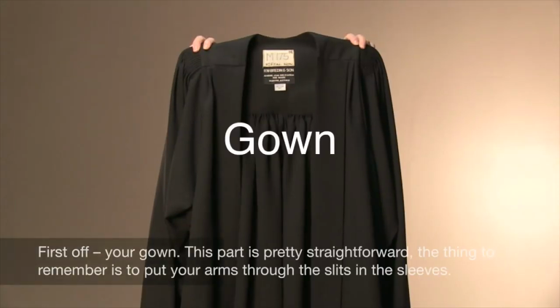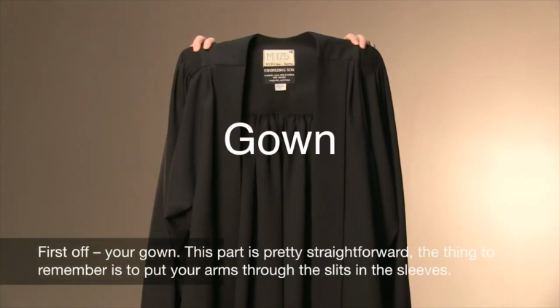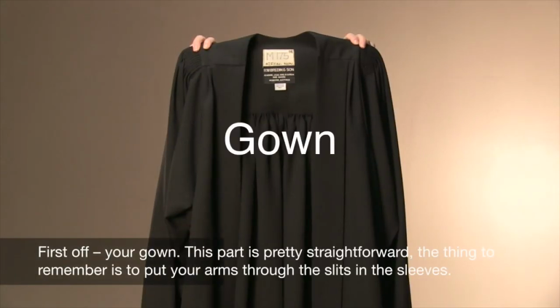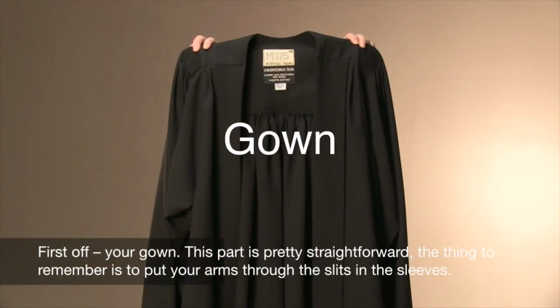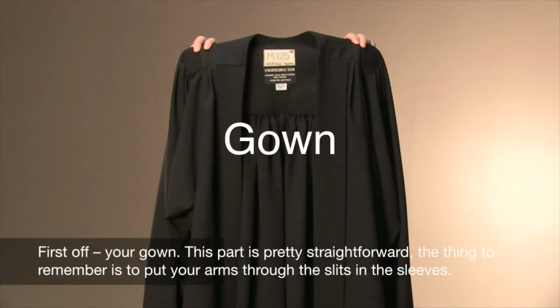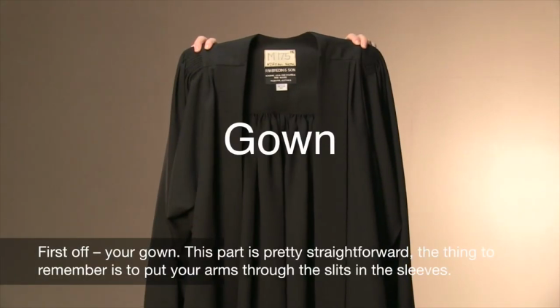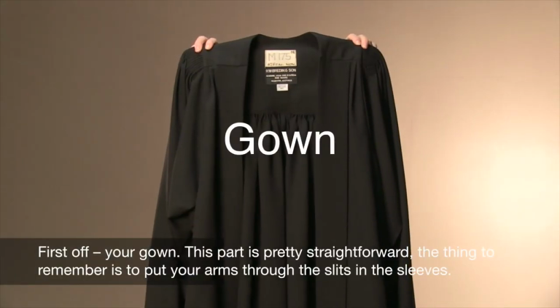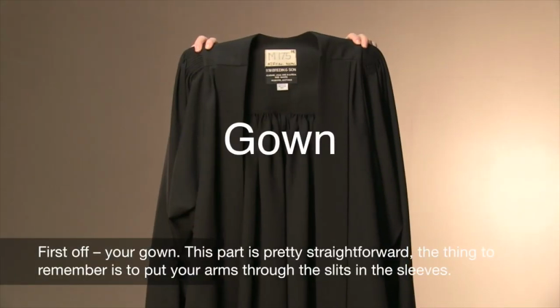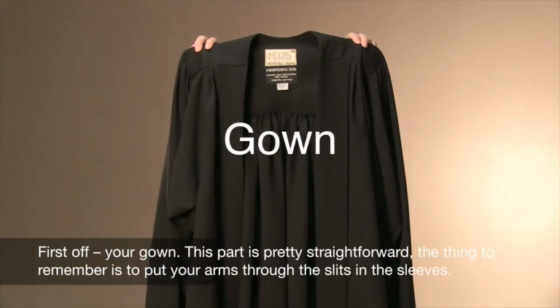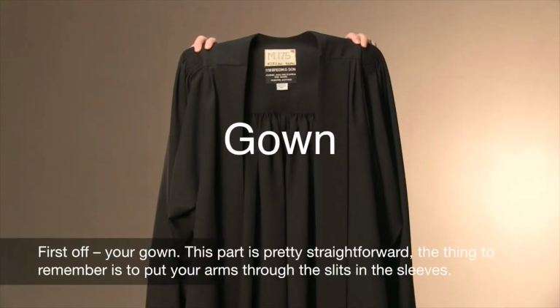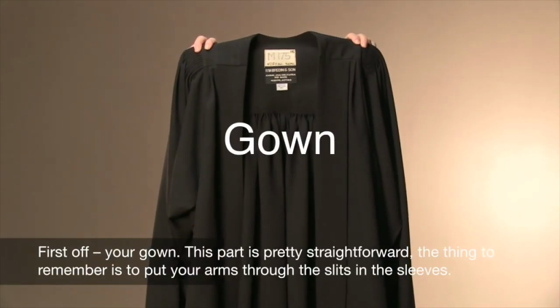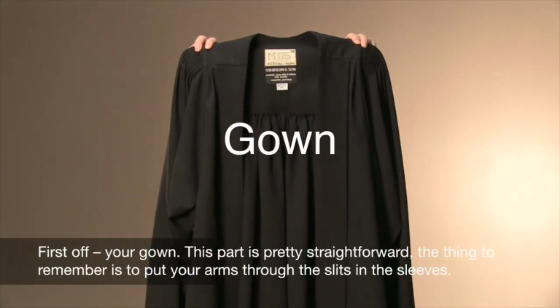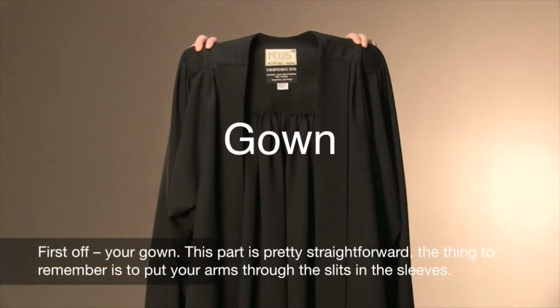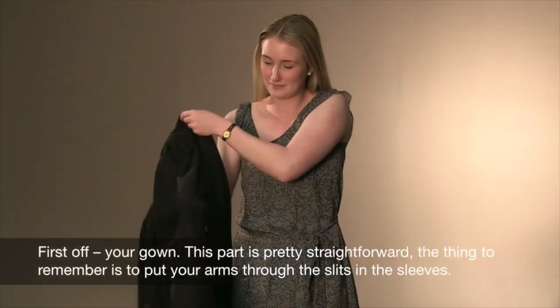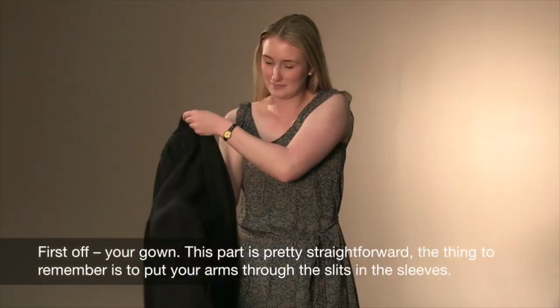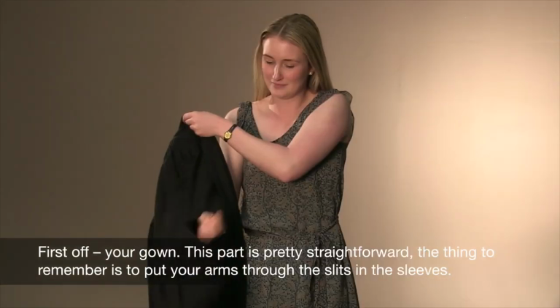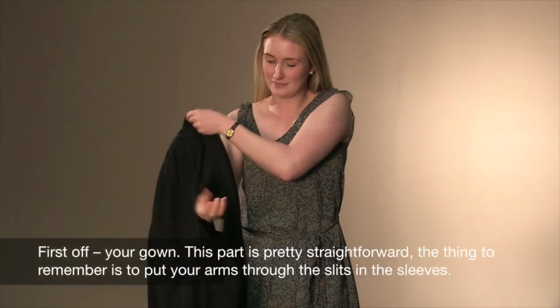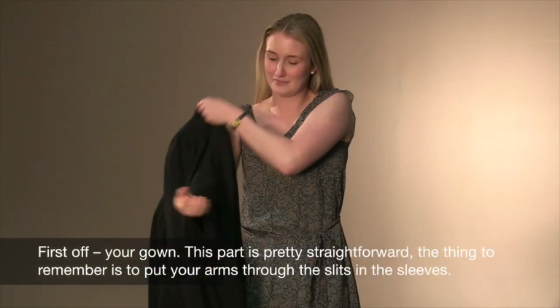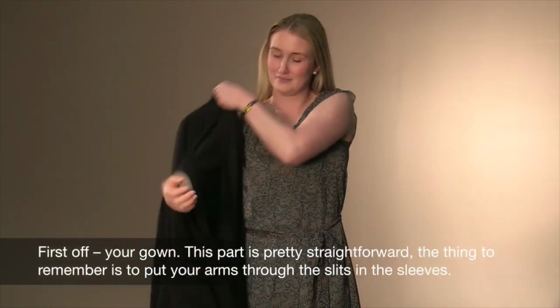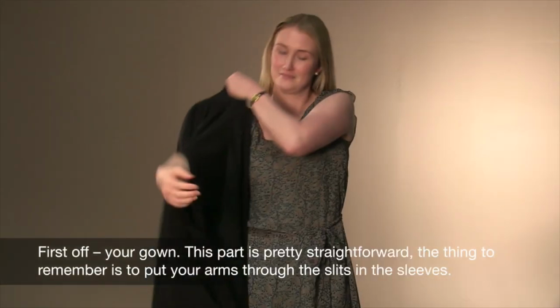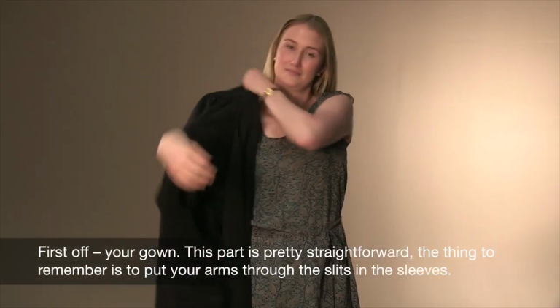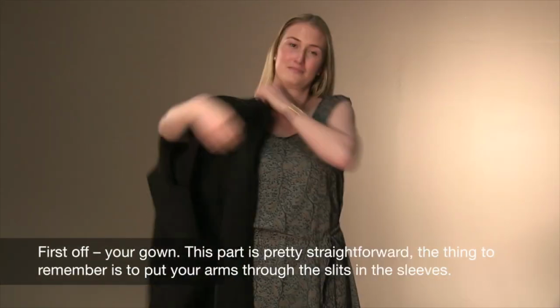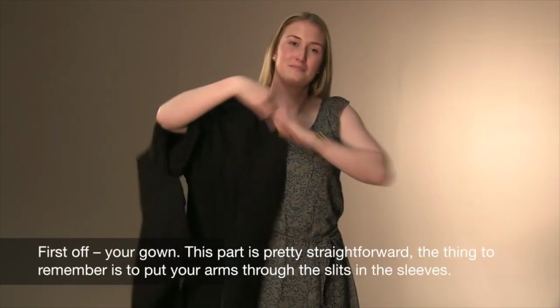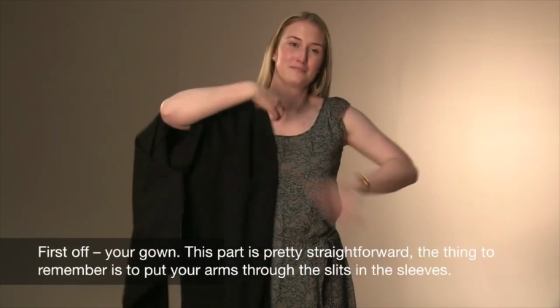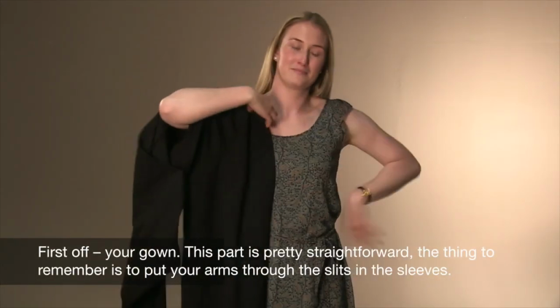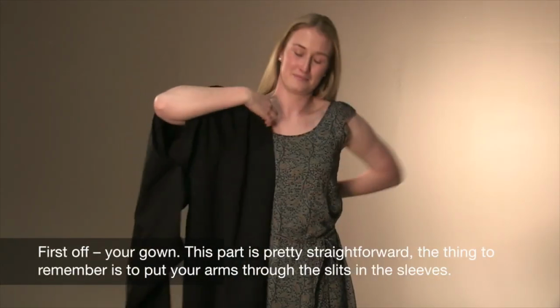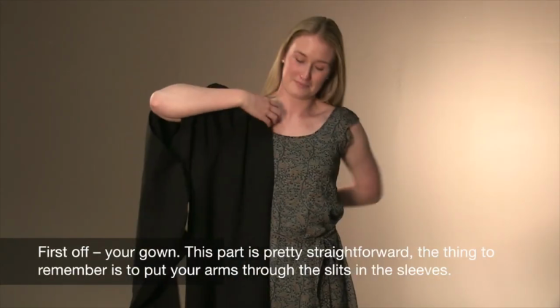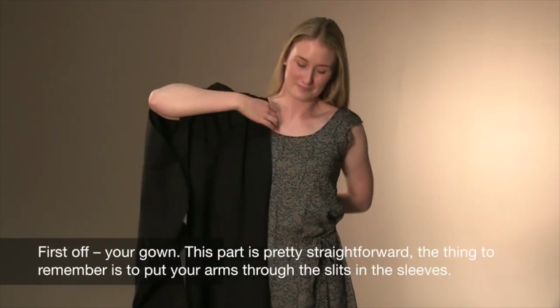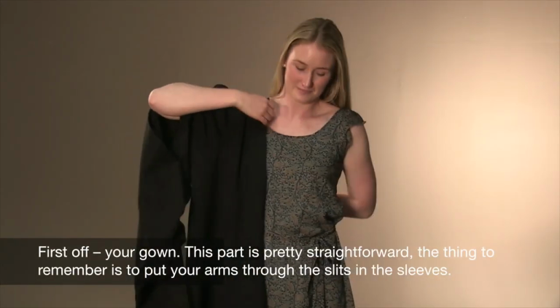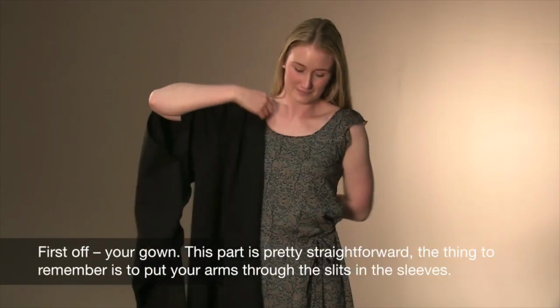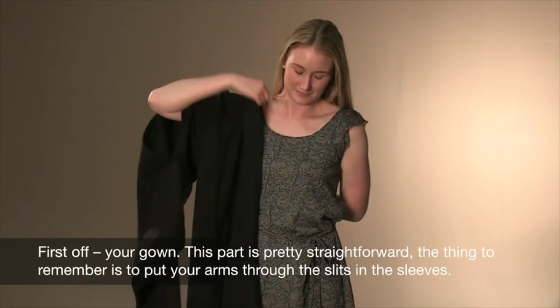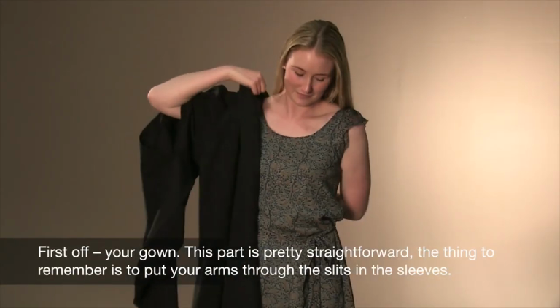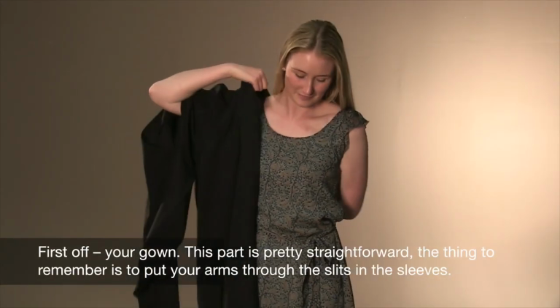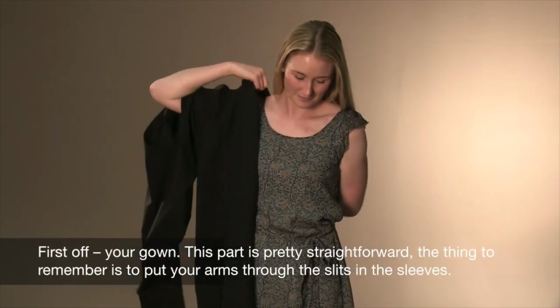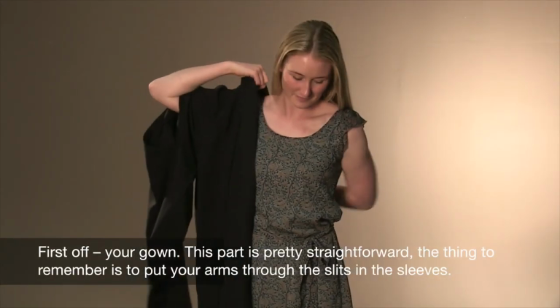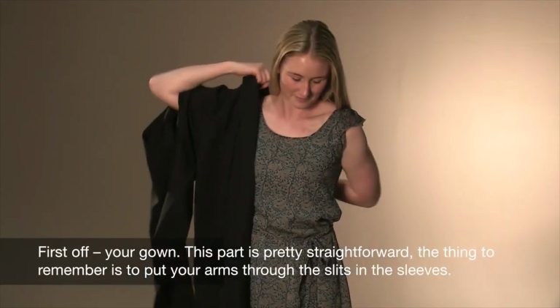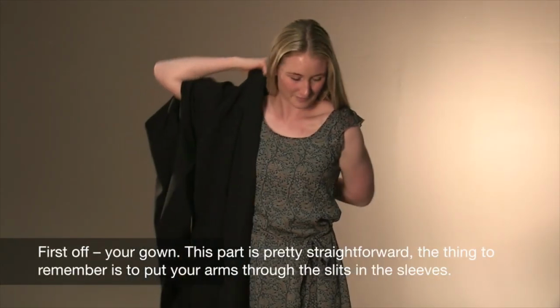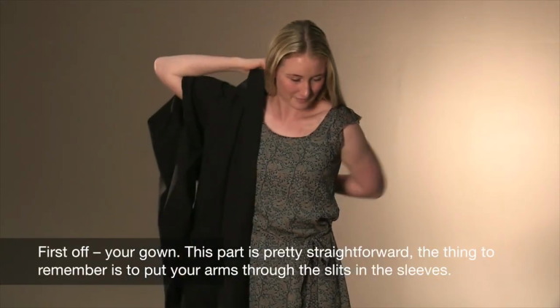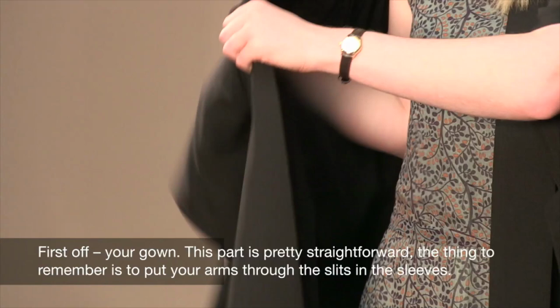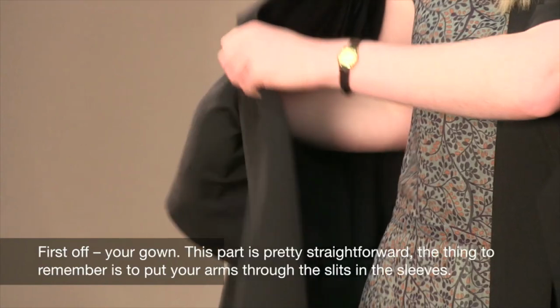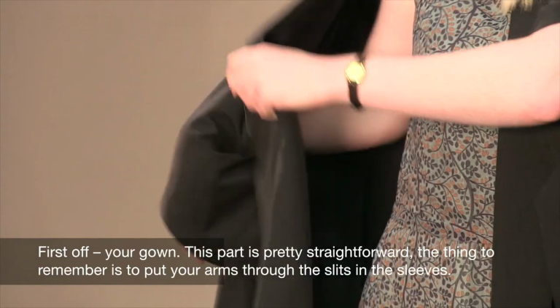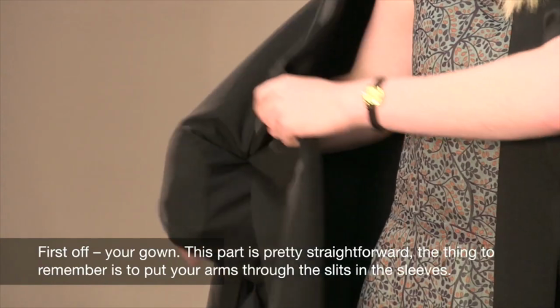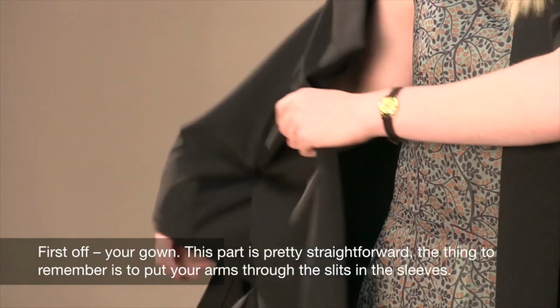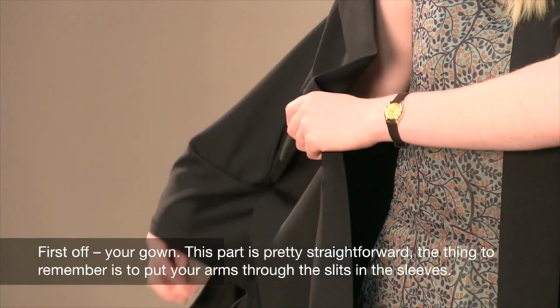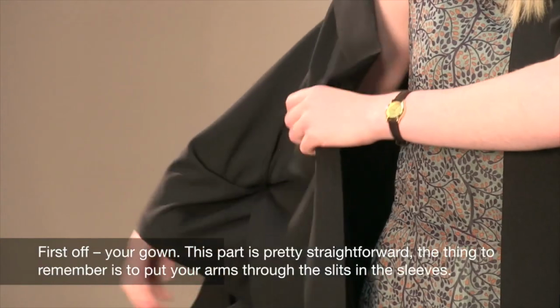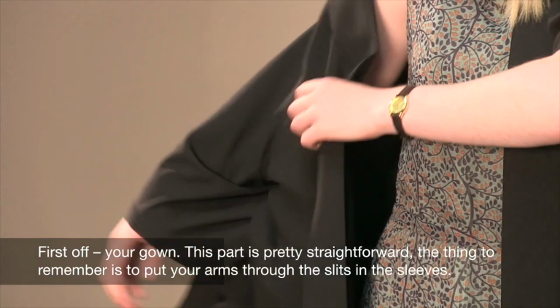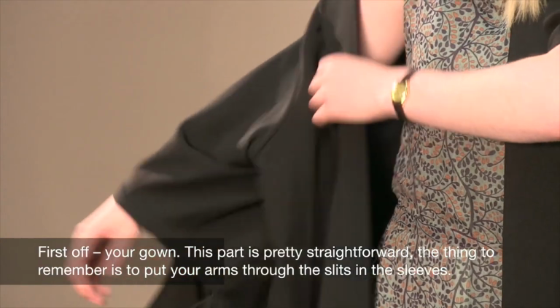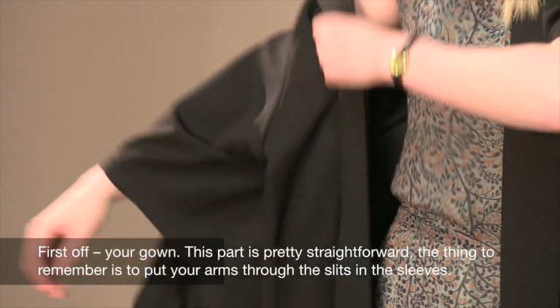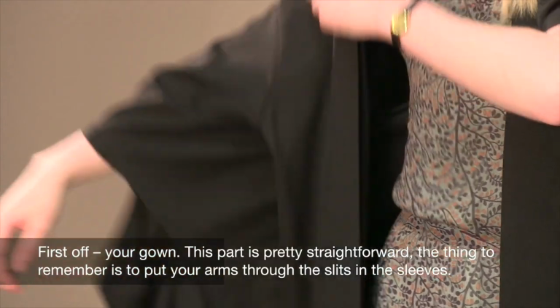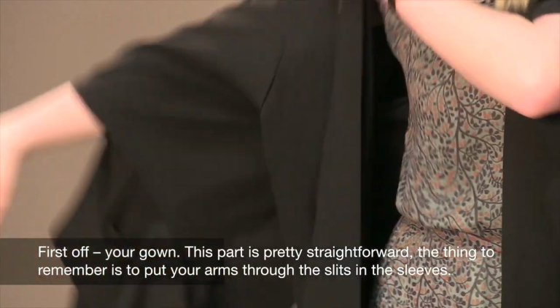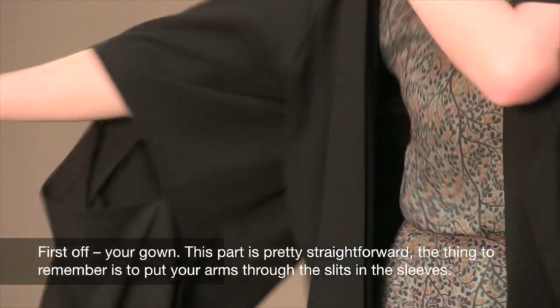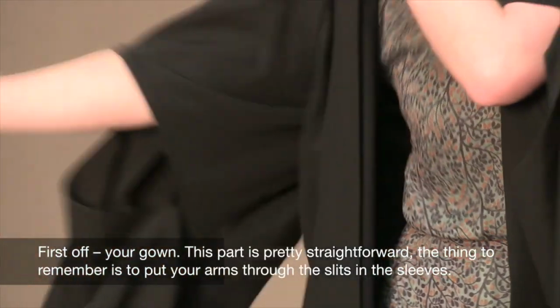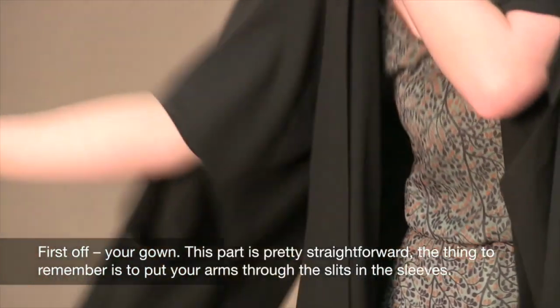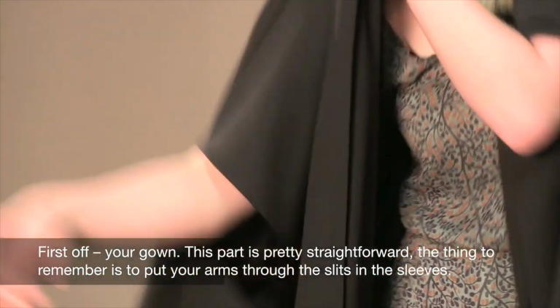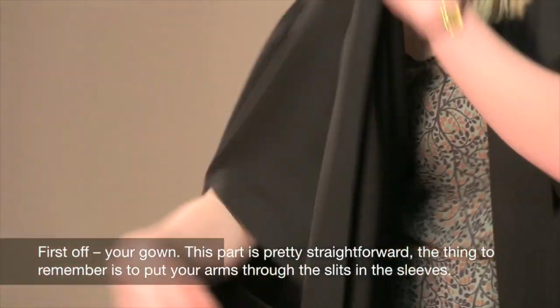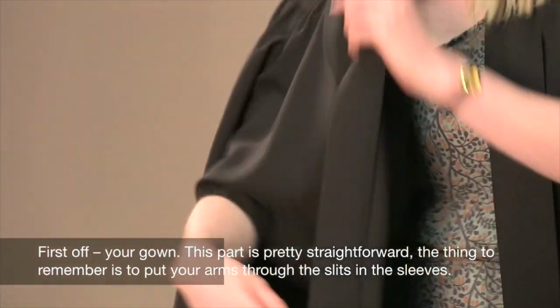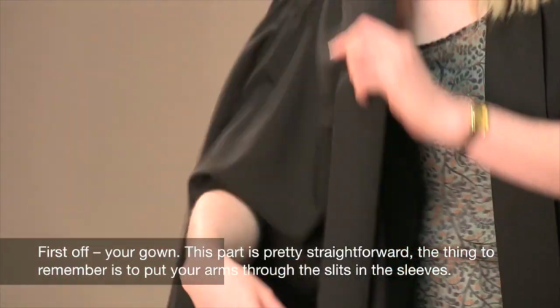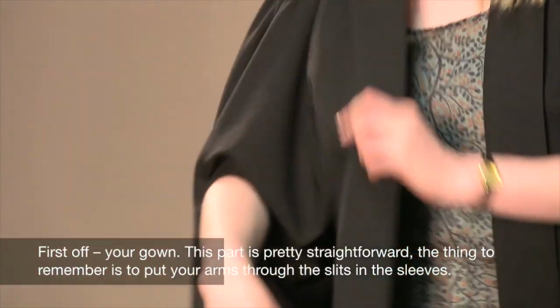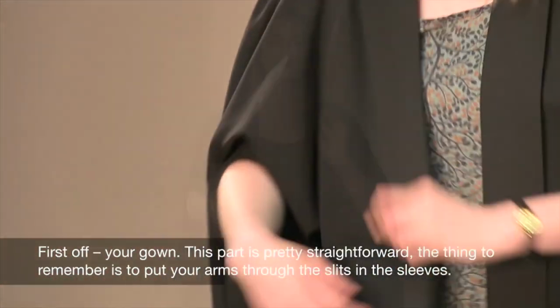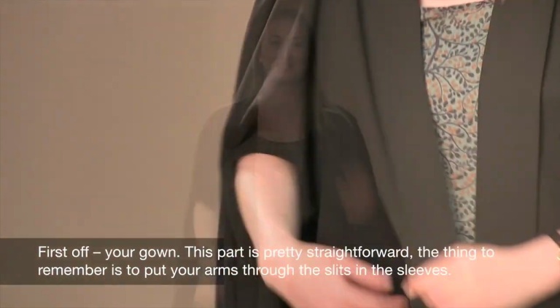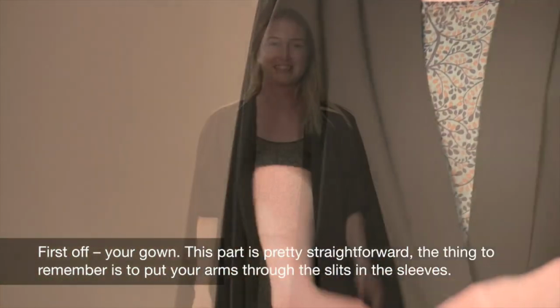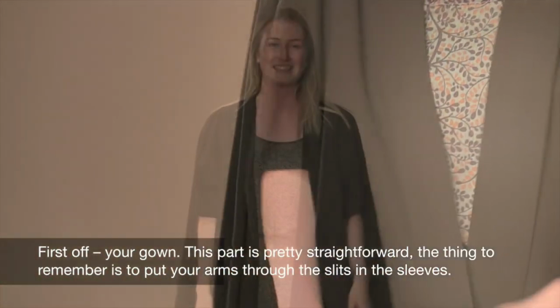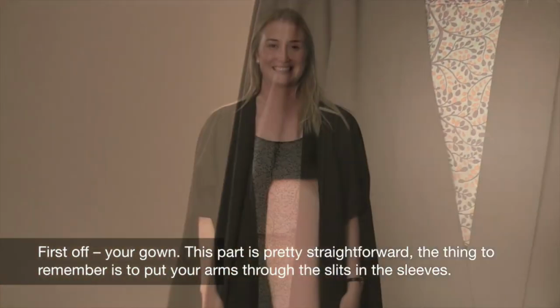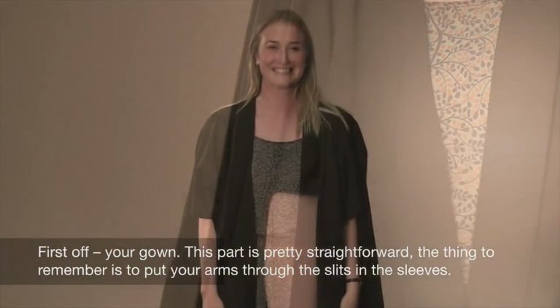First off, your gown. This part is pretty straightforward. The thing to remember is to put your arms through the slits in the sleeves.